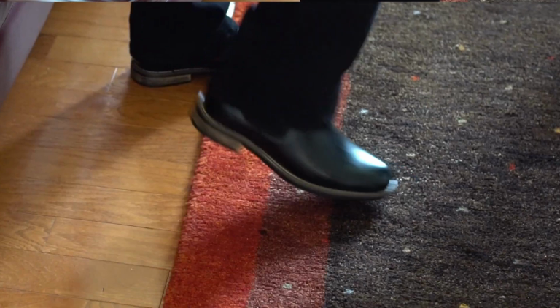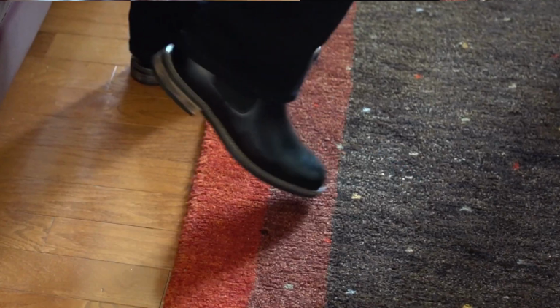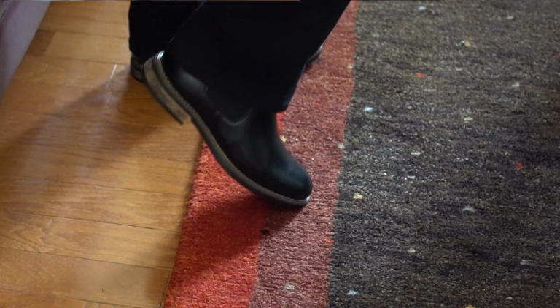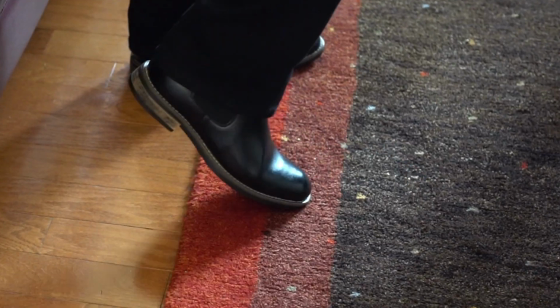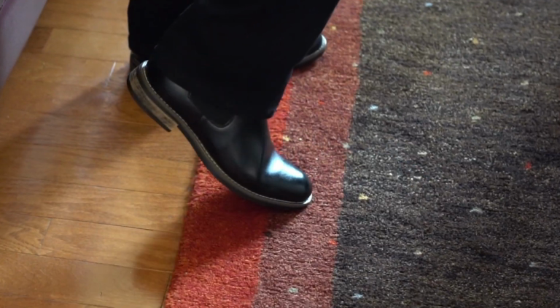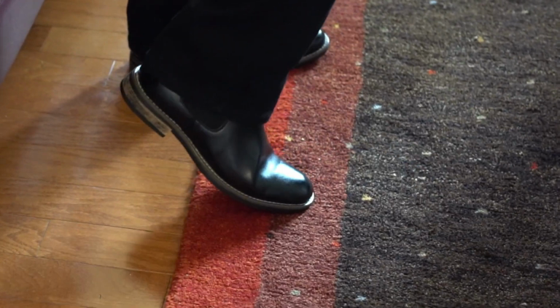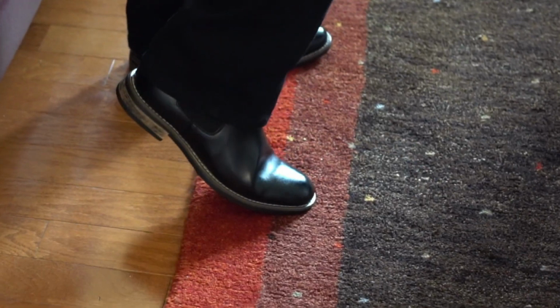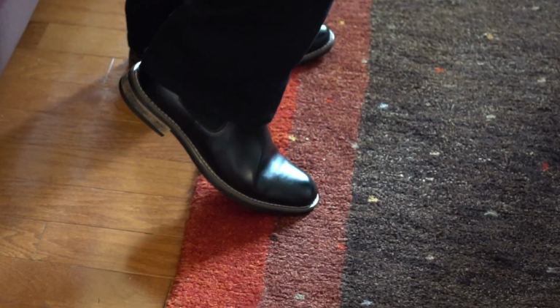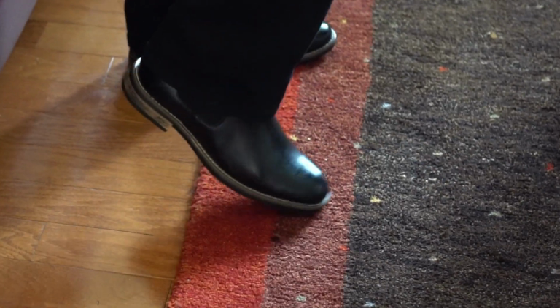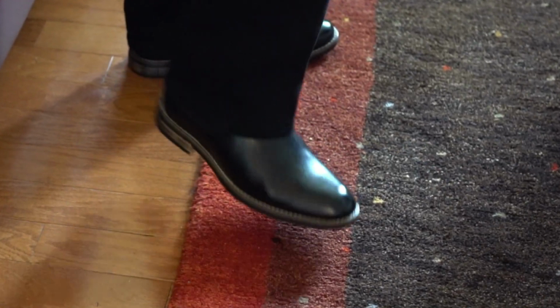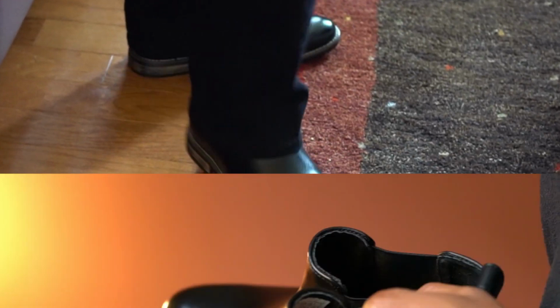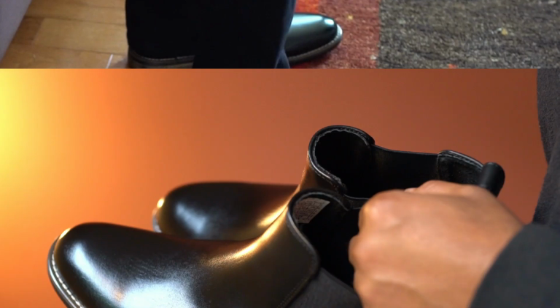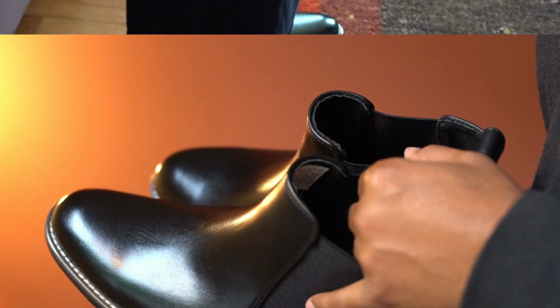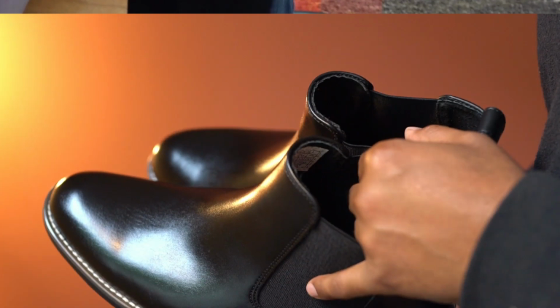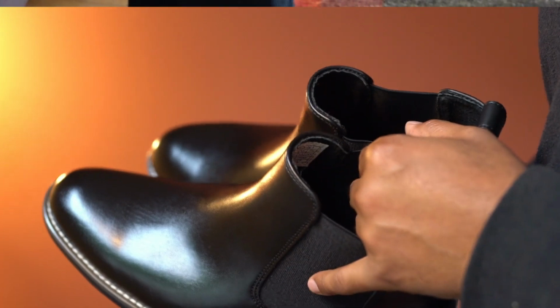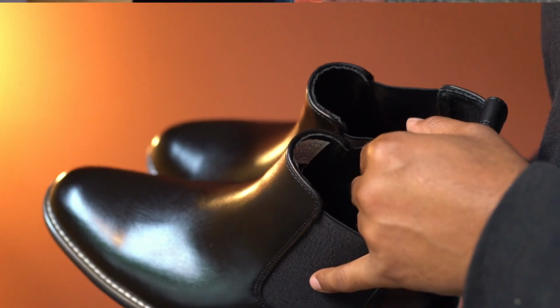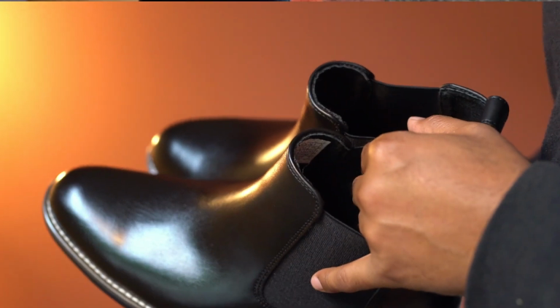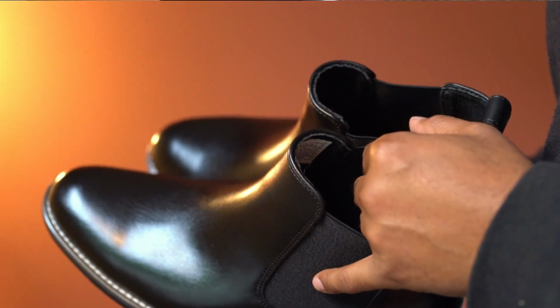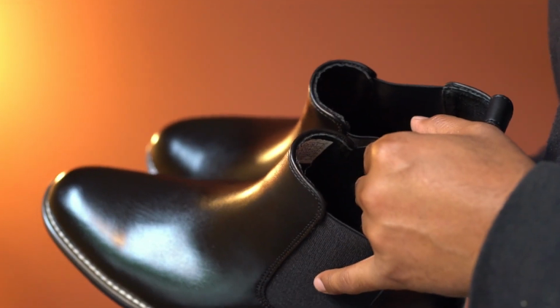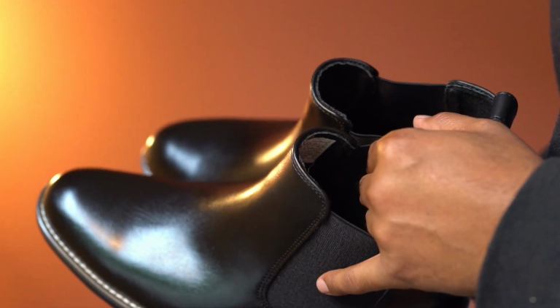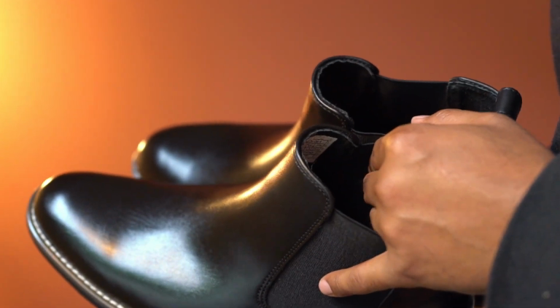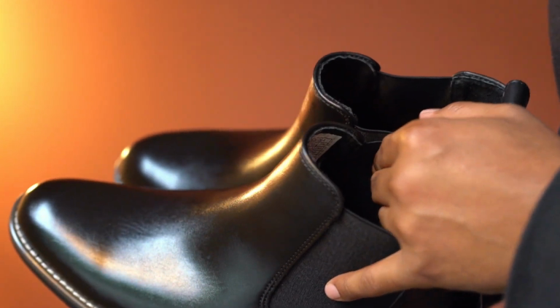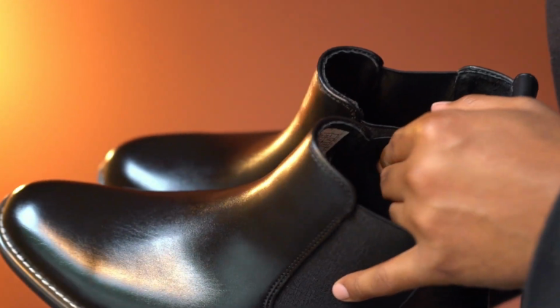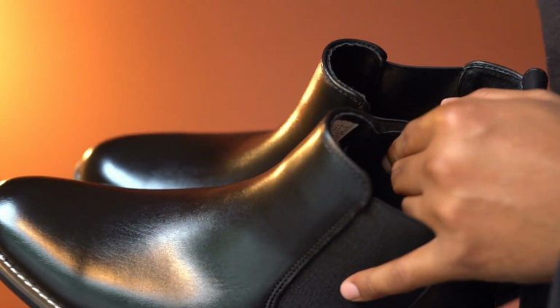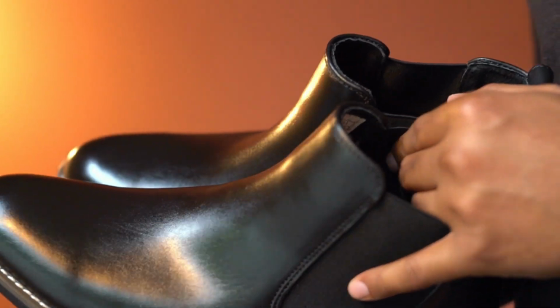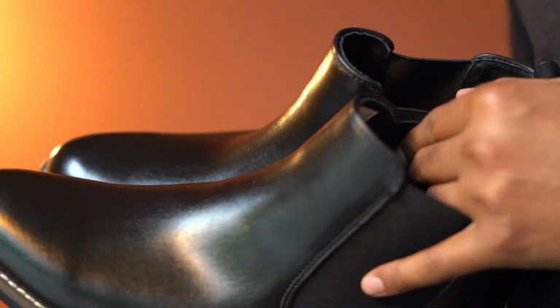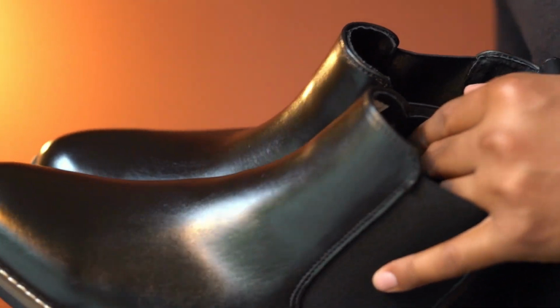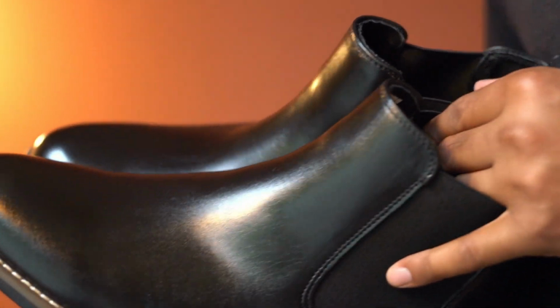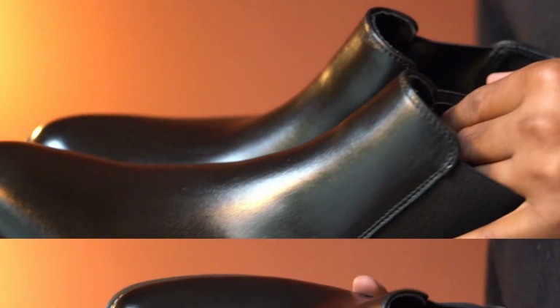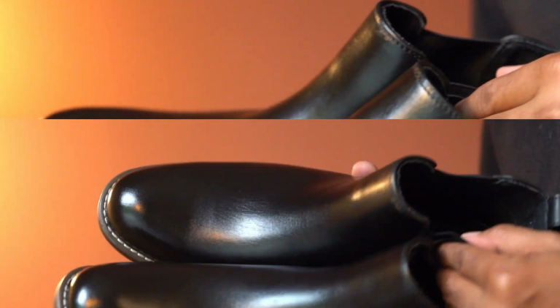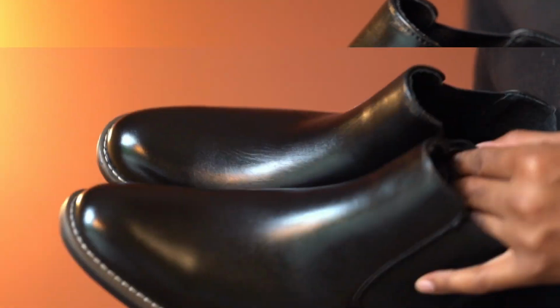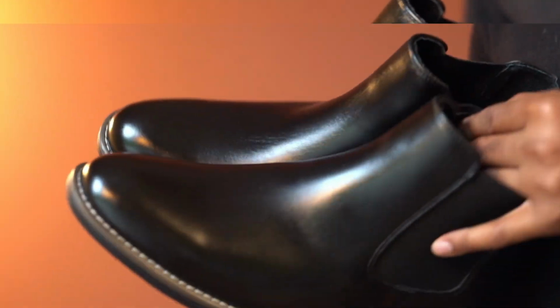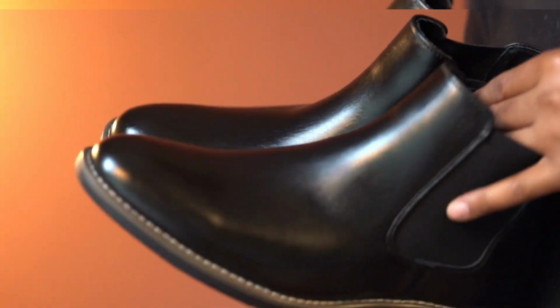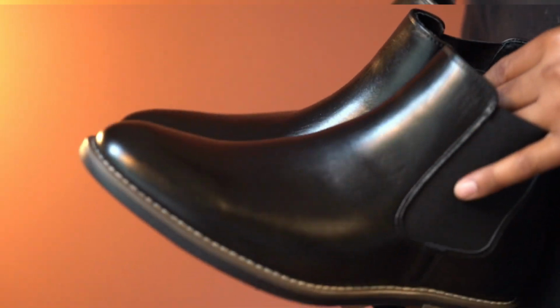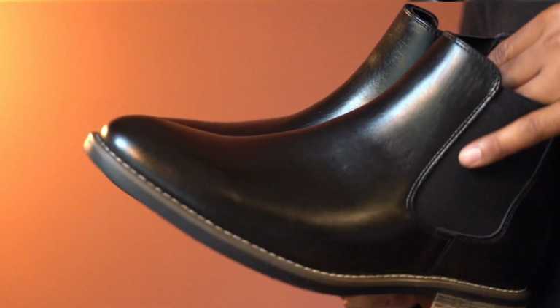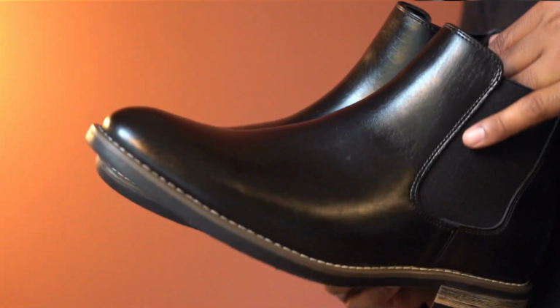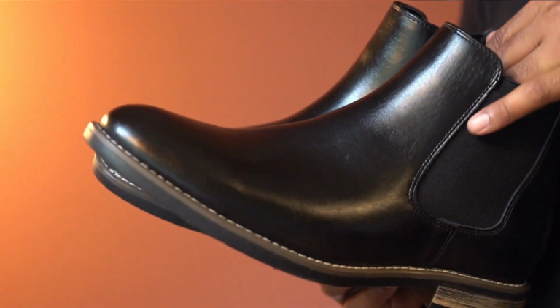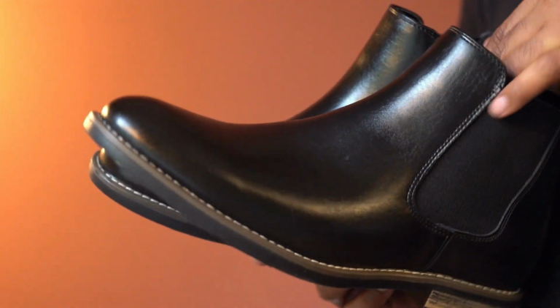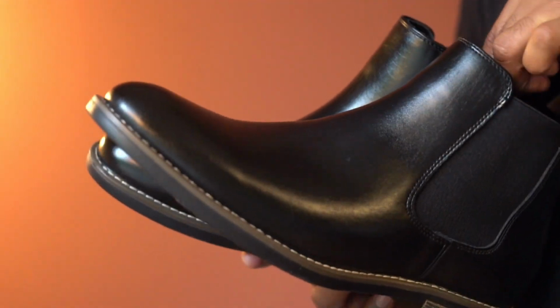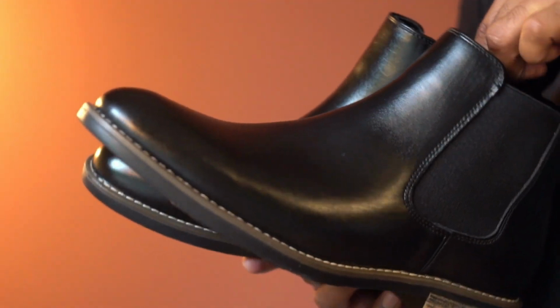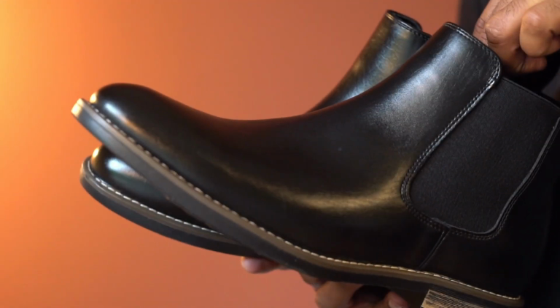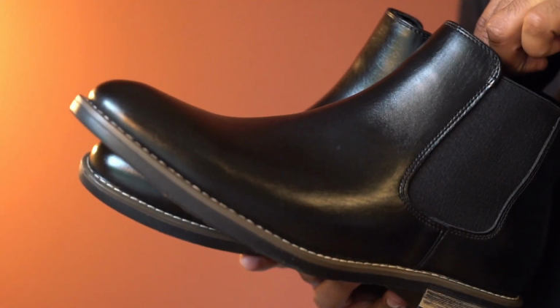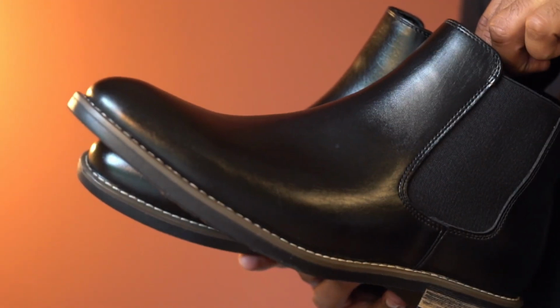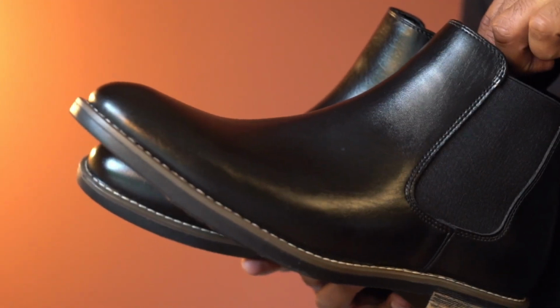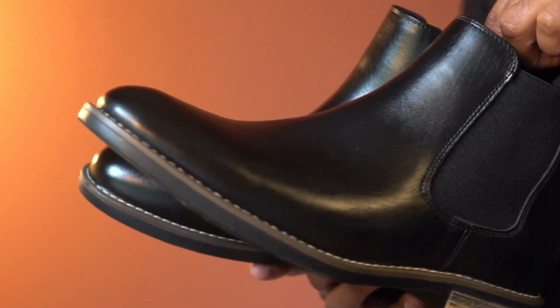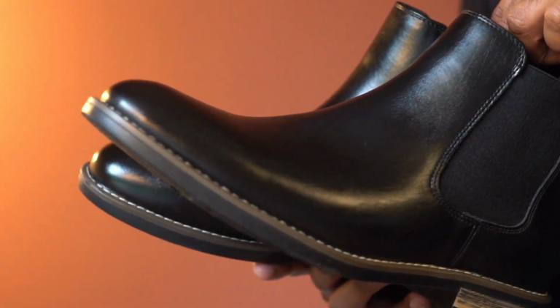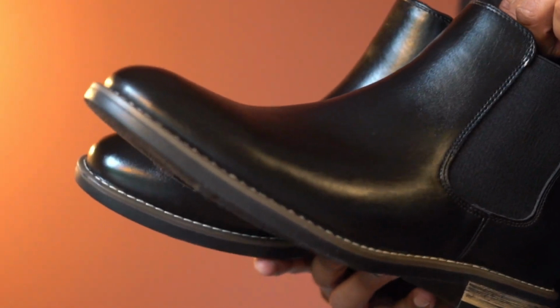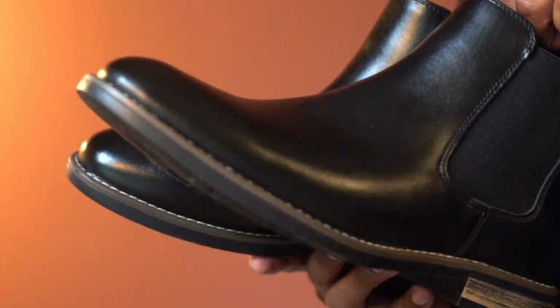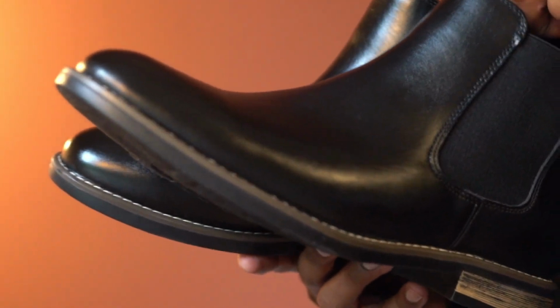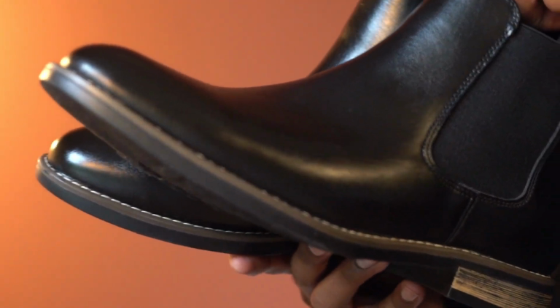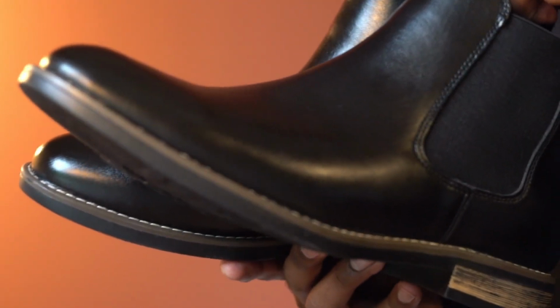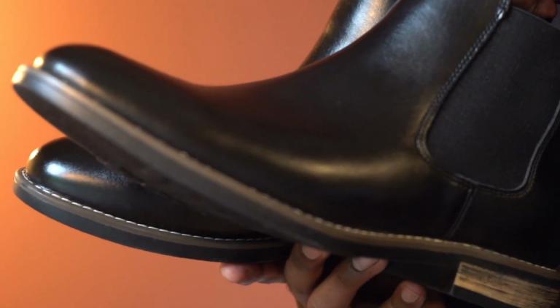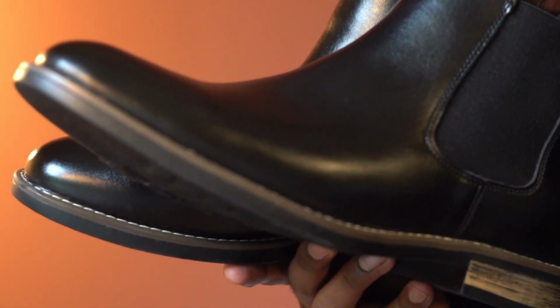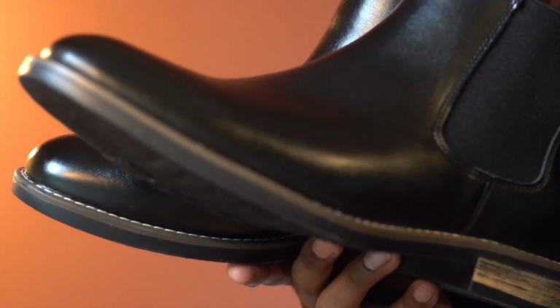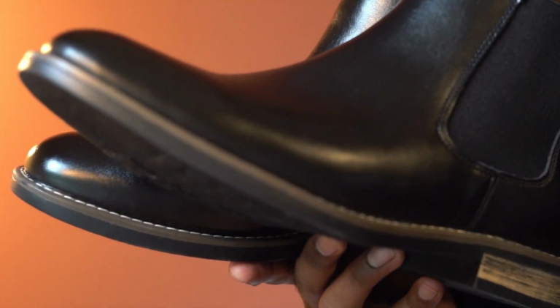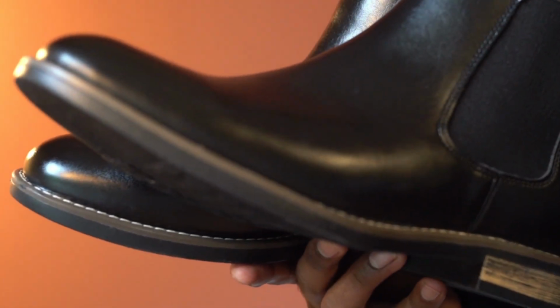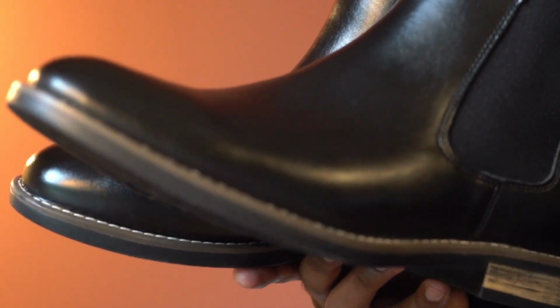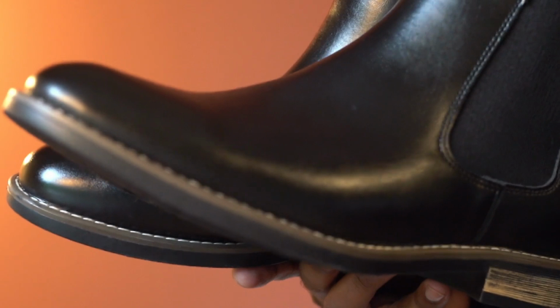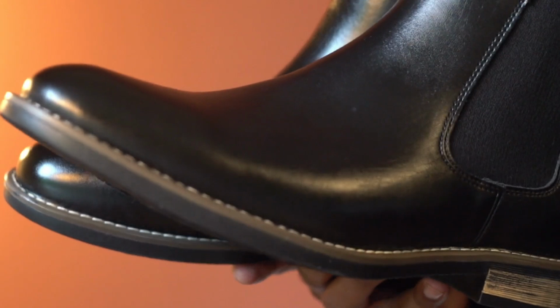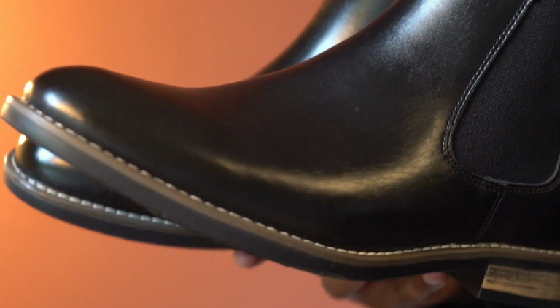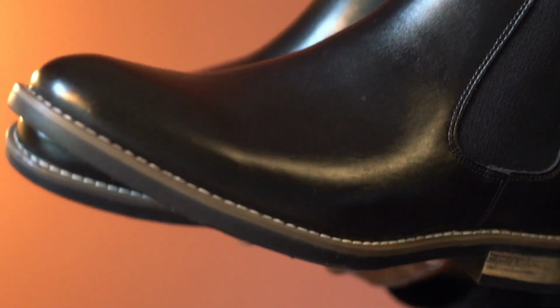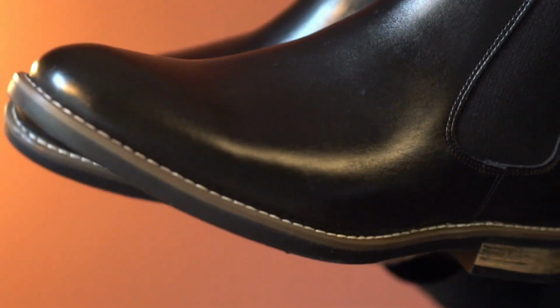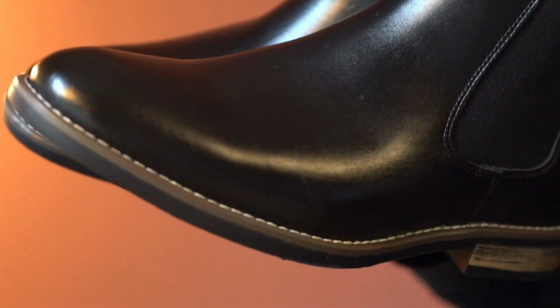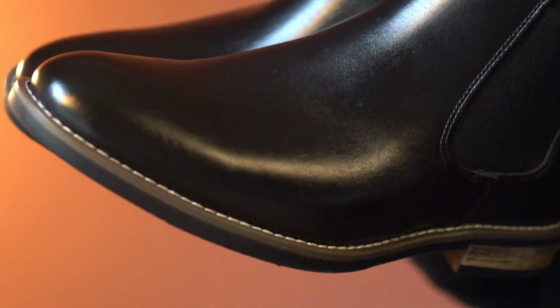Overall, this pair of casual boots is very well designed, looks stylish, feels comfortable, and is highly recommended.